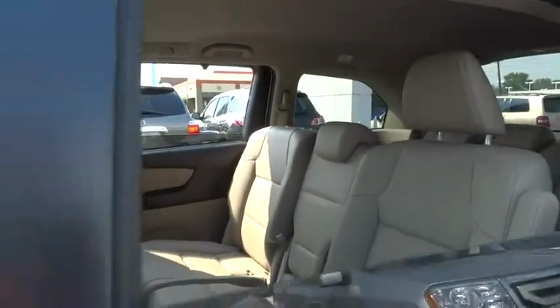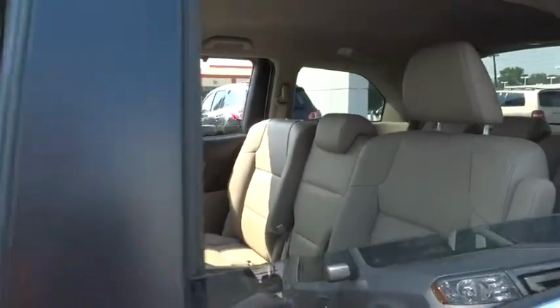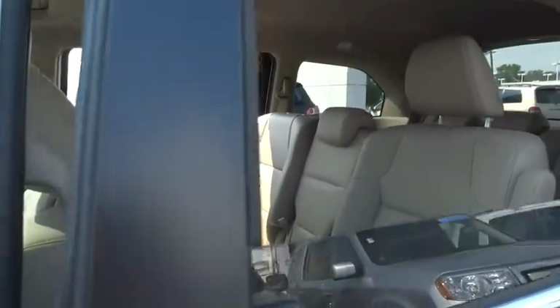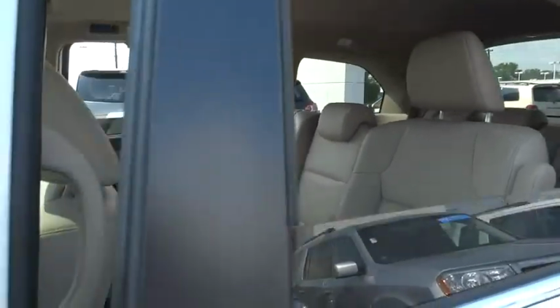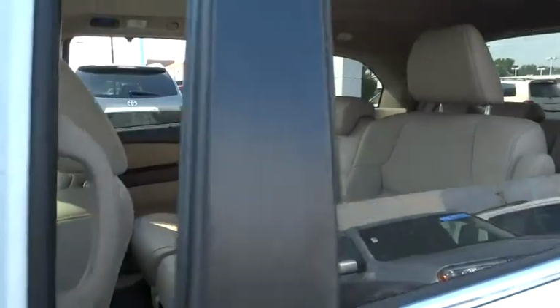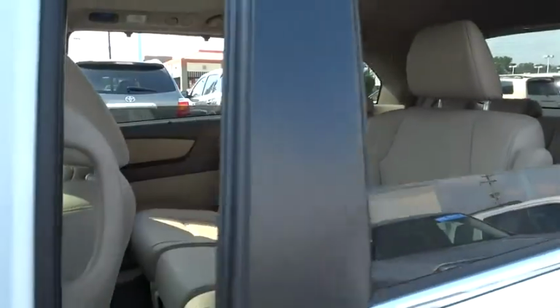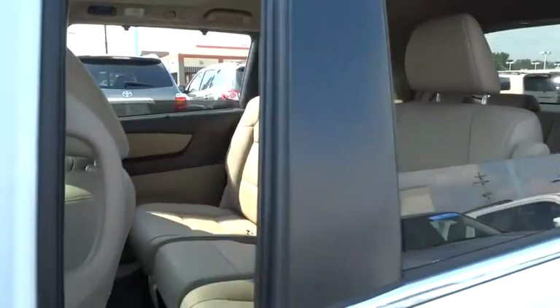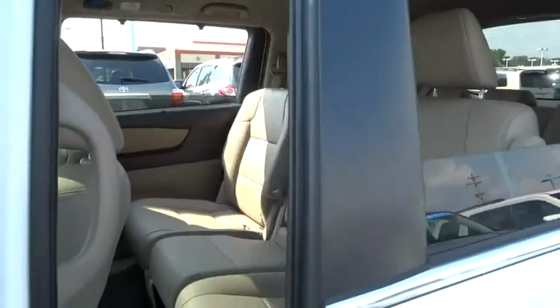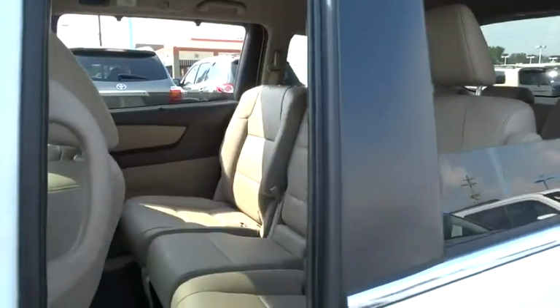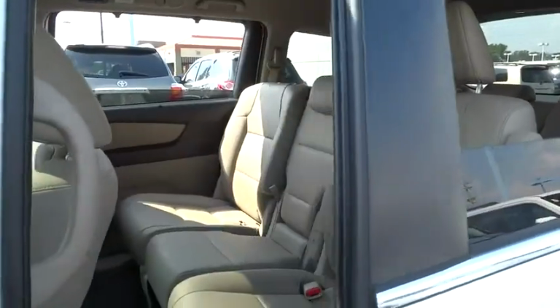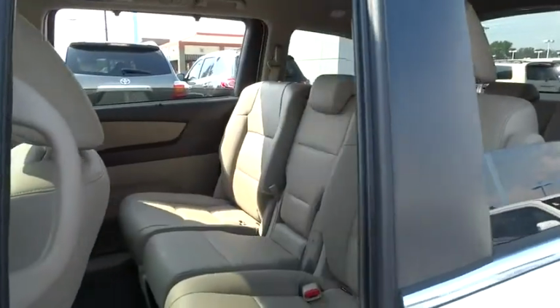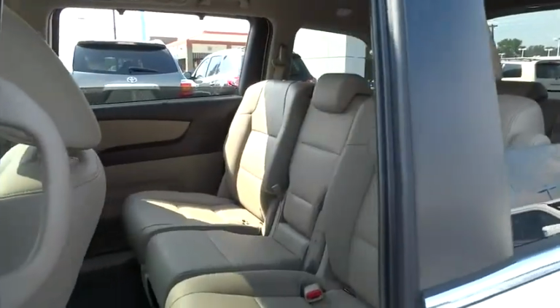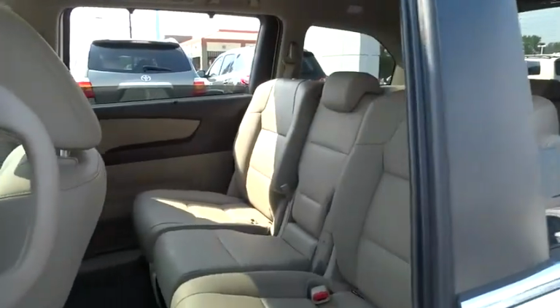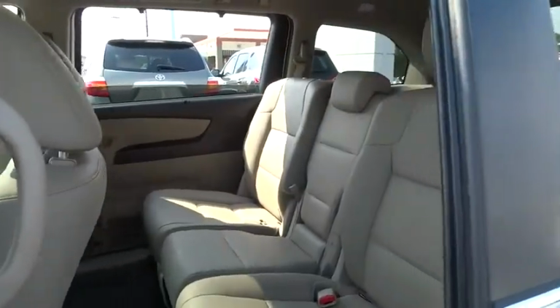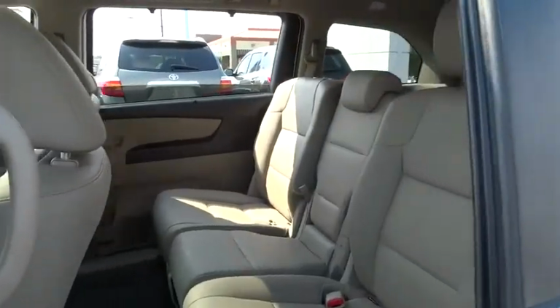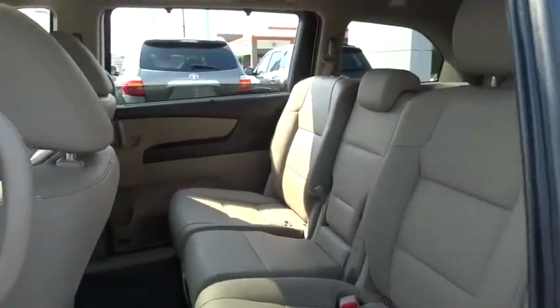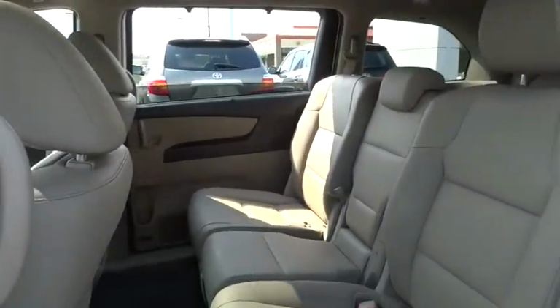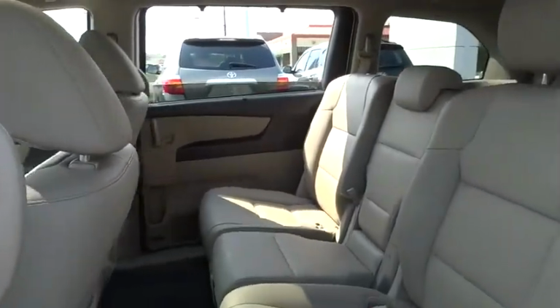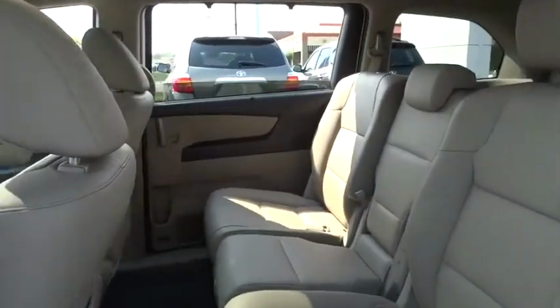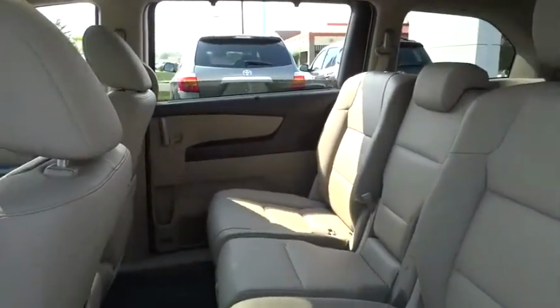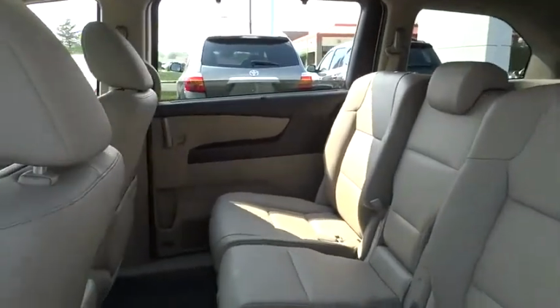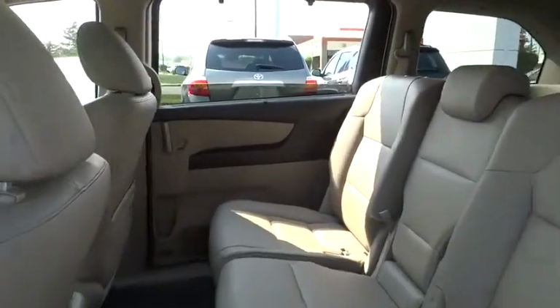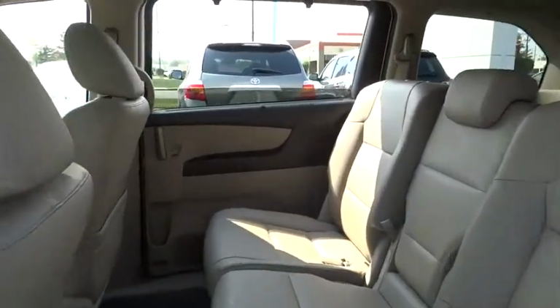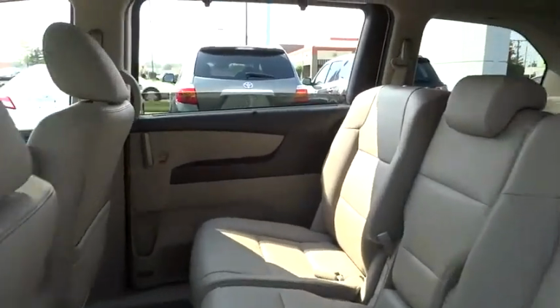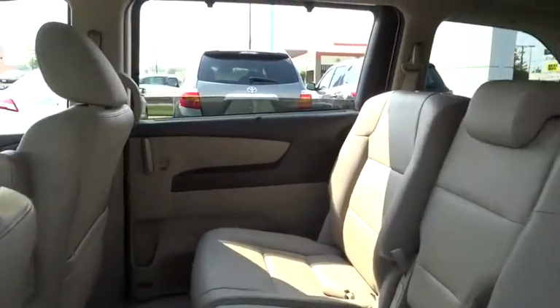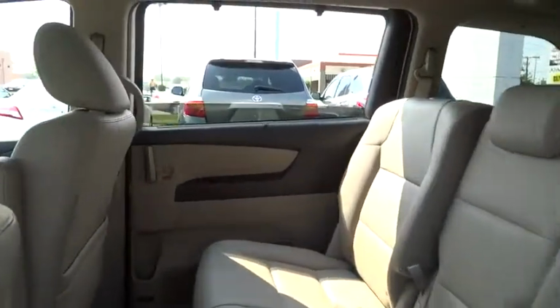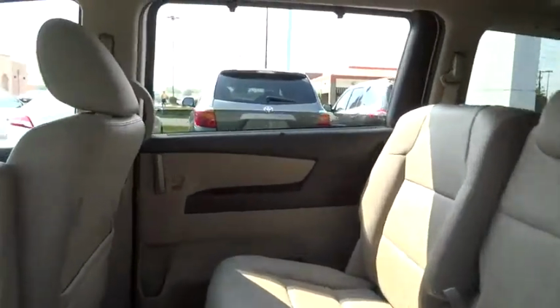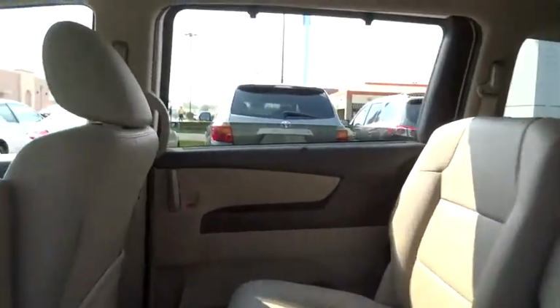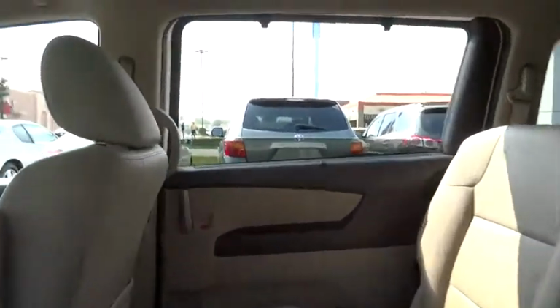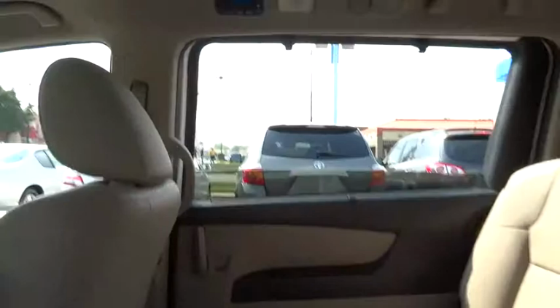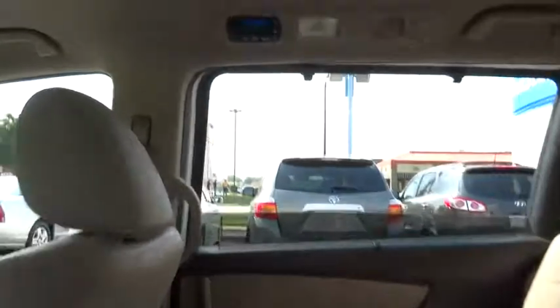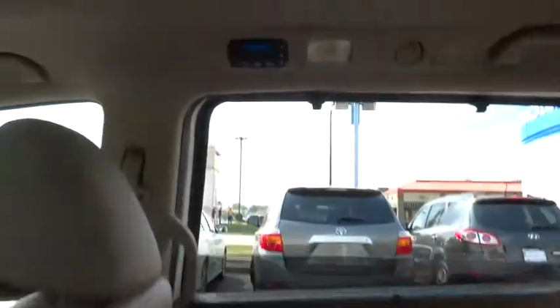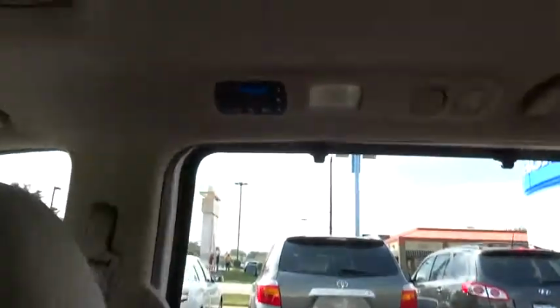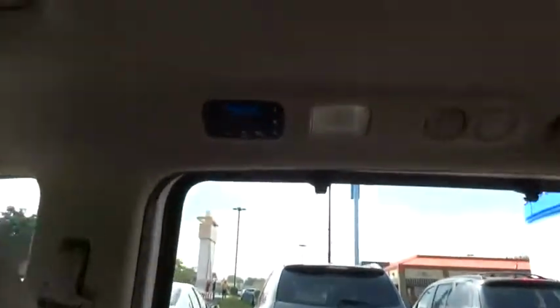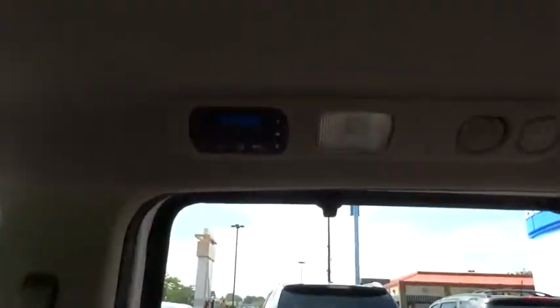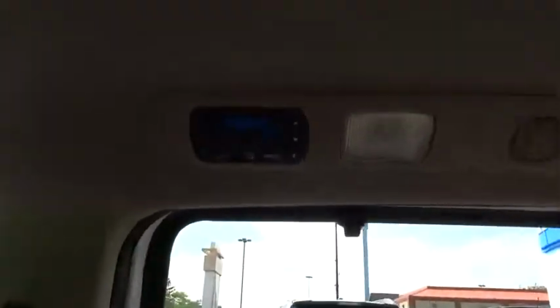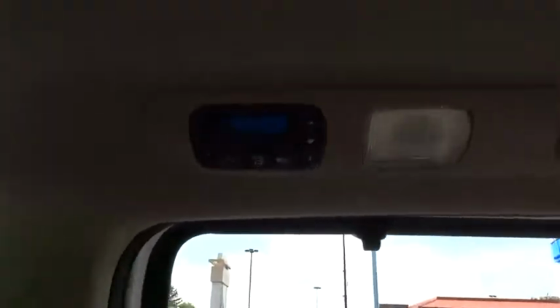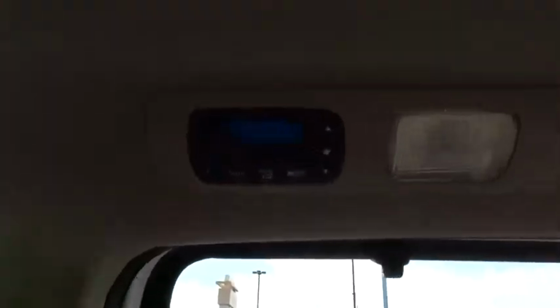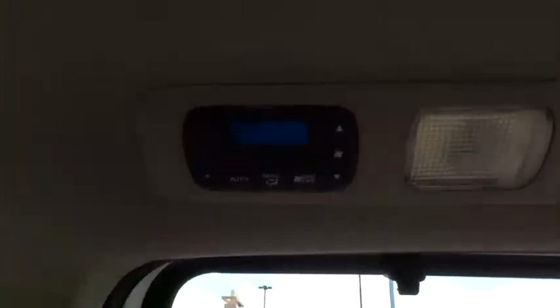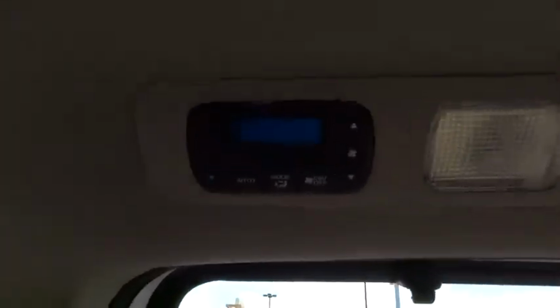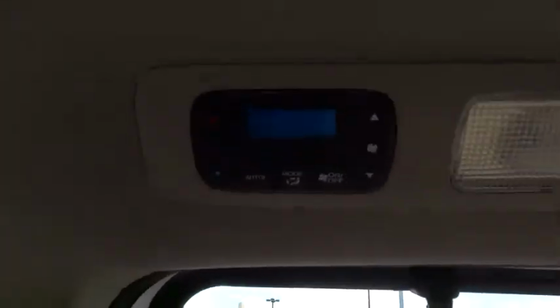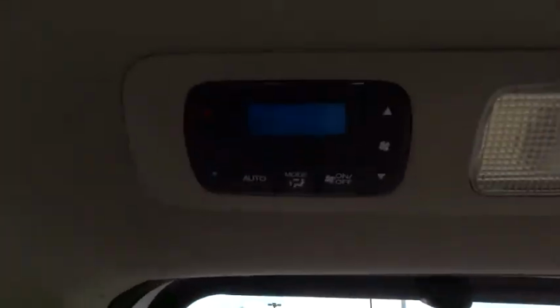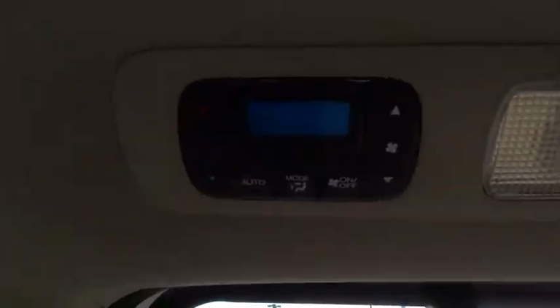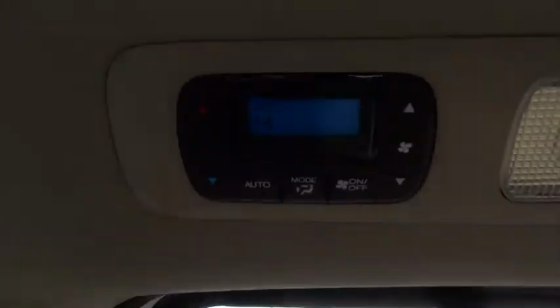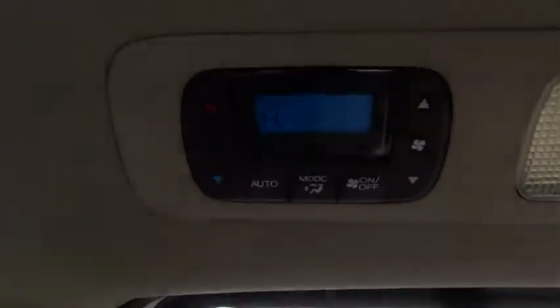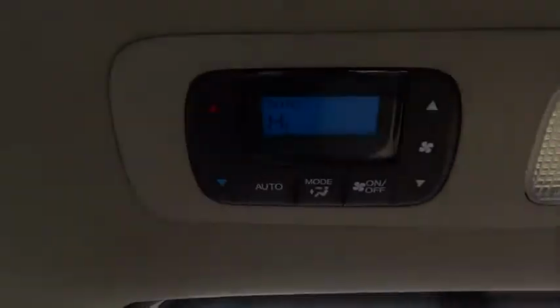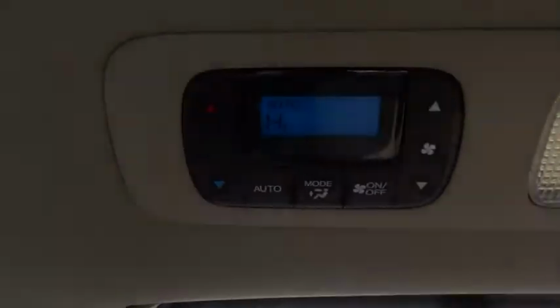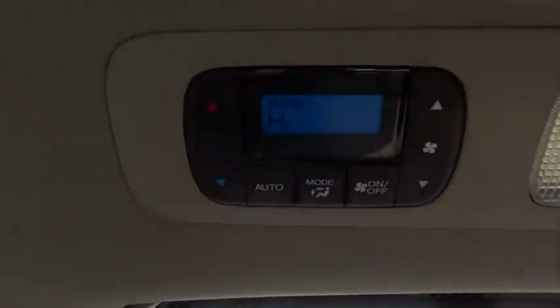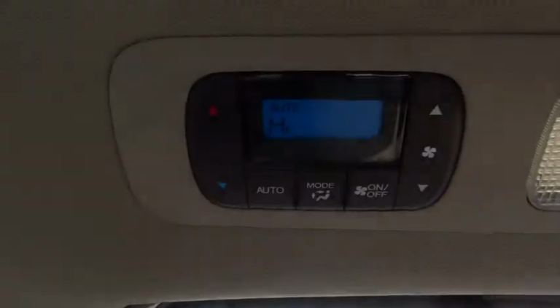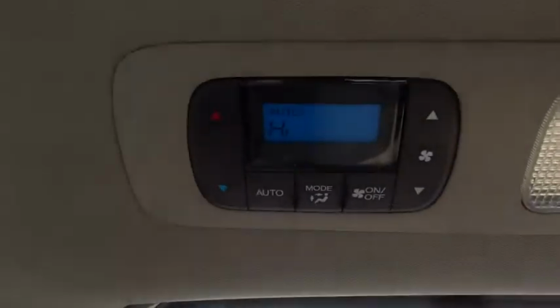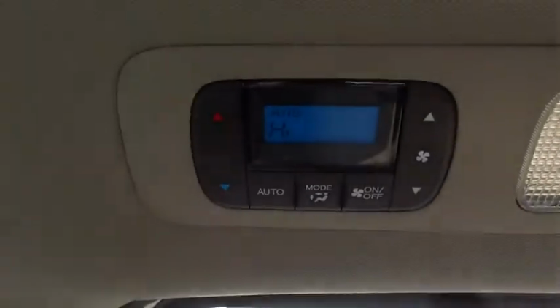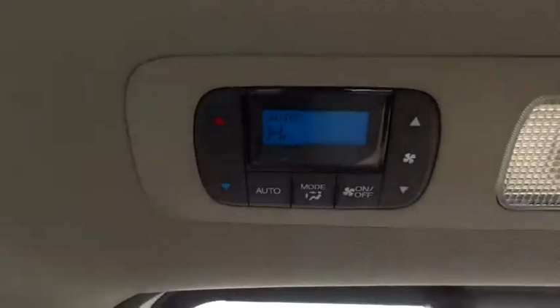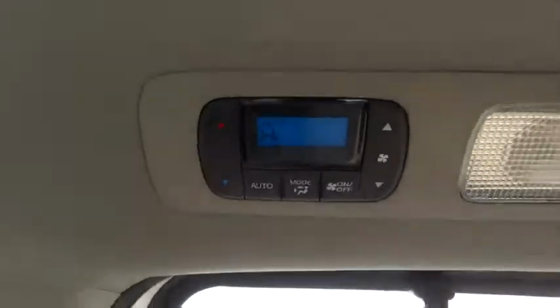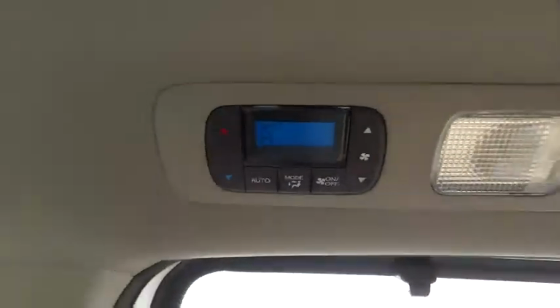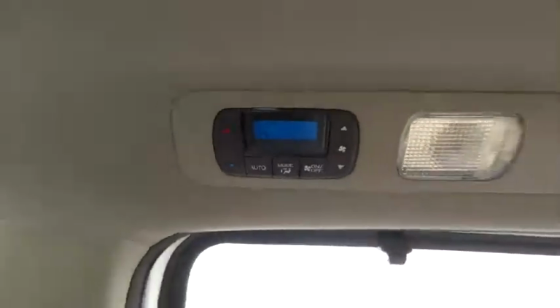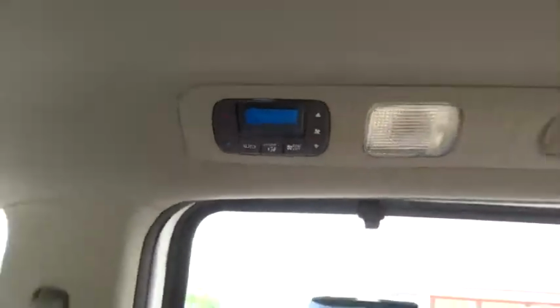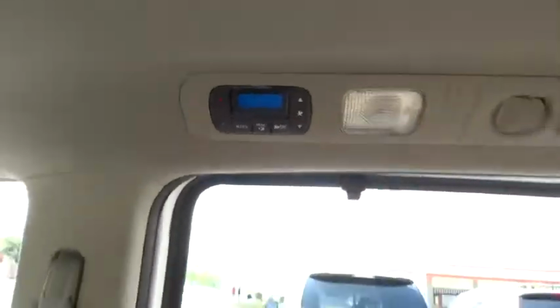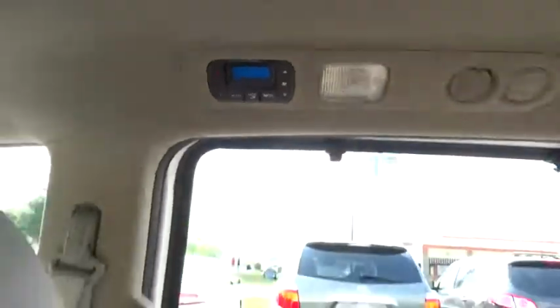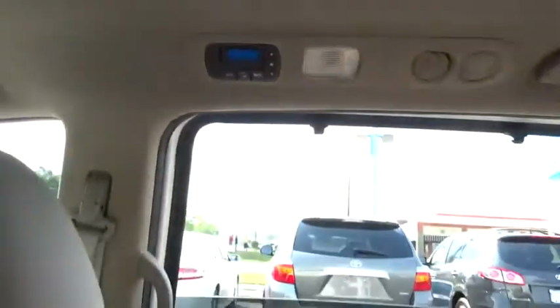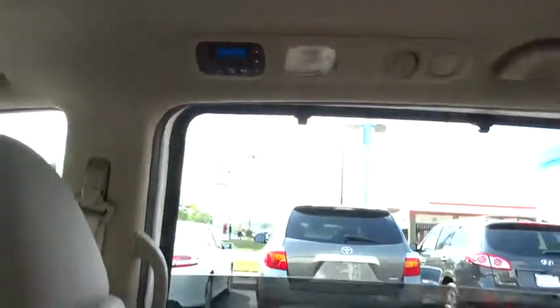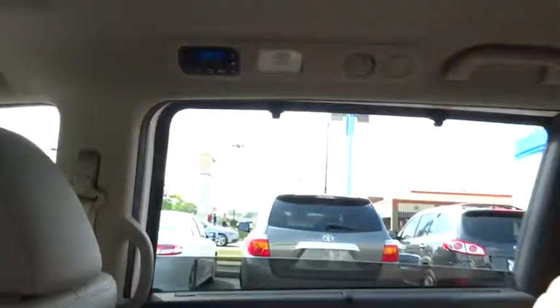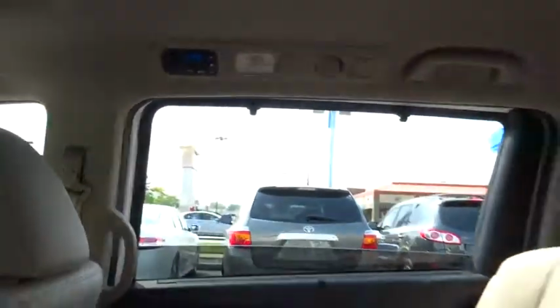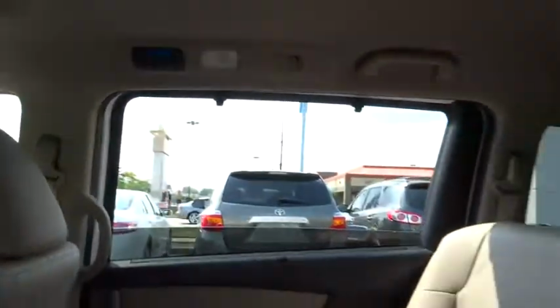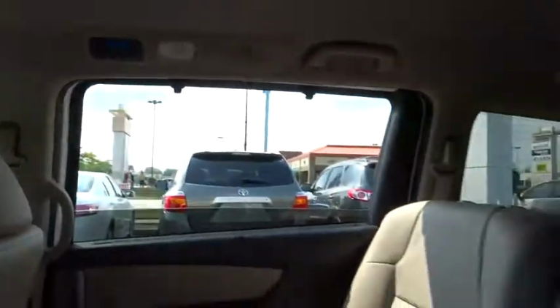Four-wheel disc brakes, aluminum wheels, floor mats, auto dimming rear view mirror, PPO. Come take a test drive today.